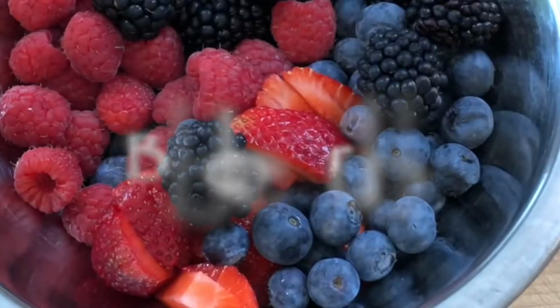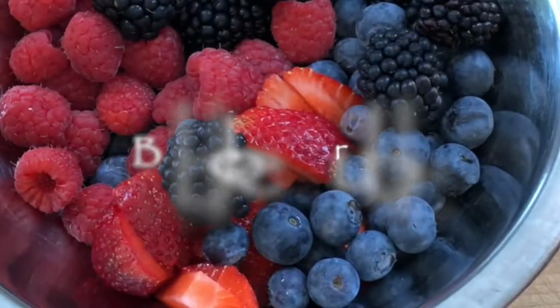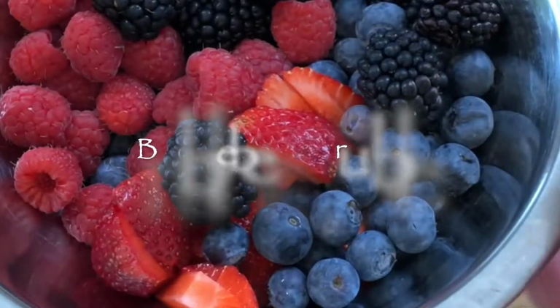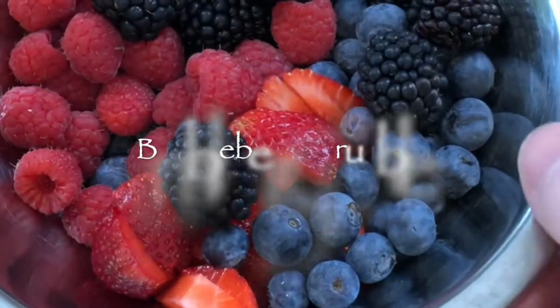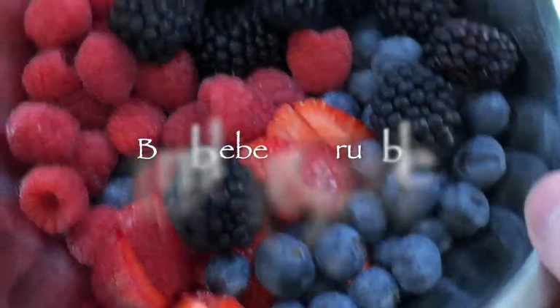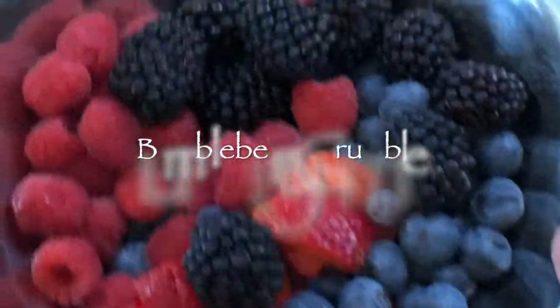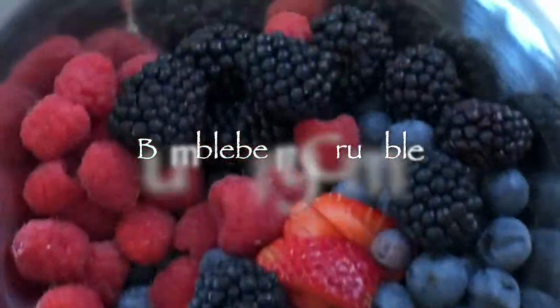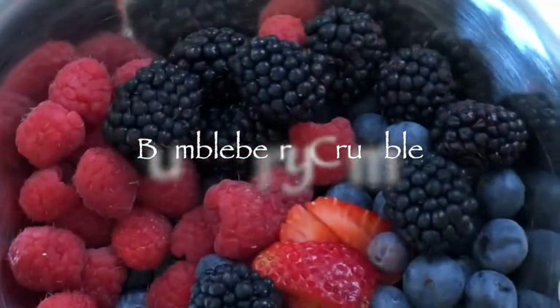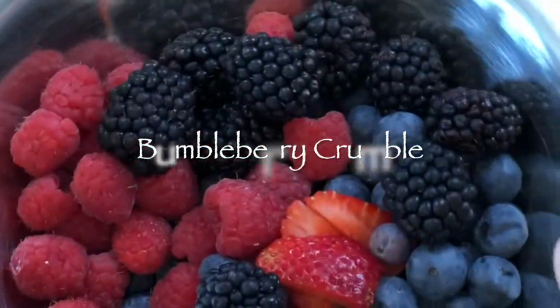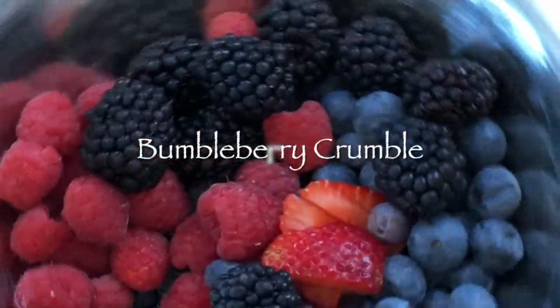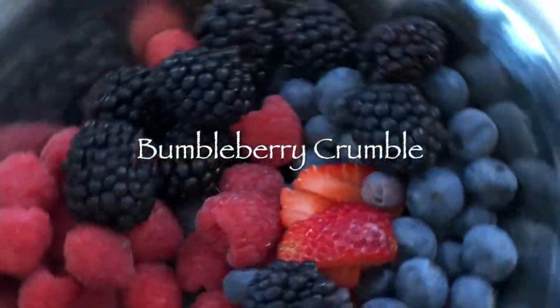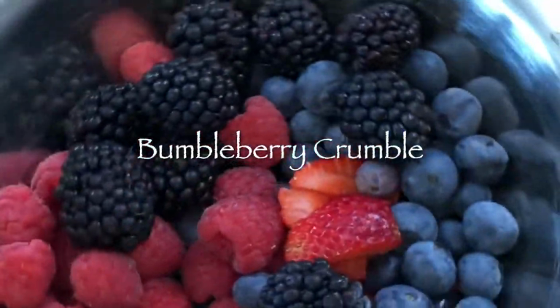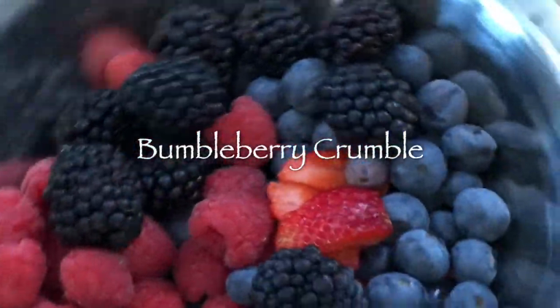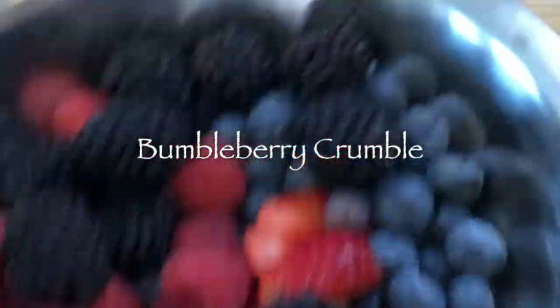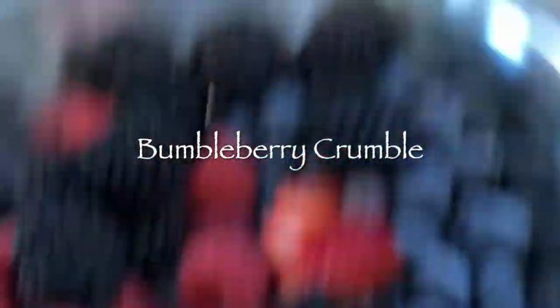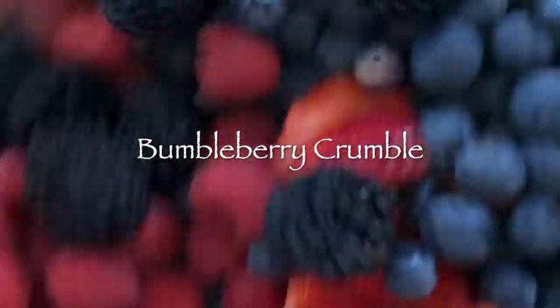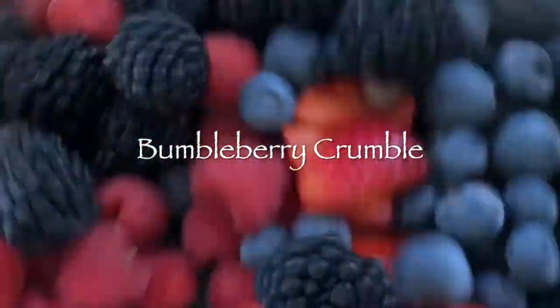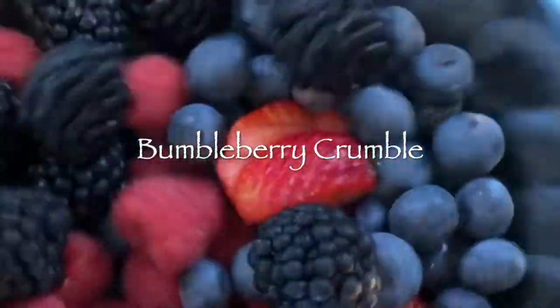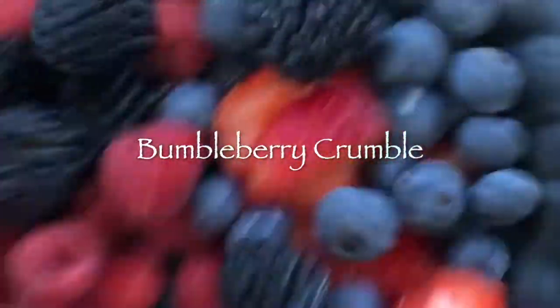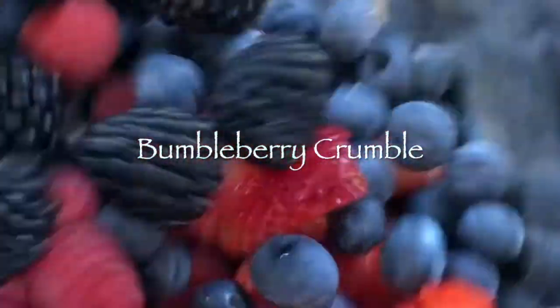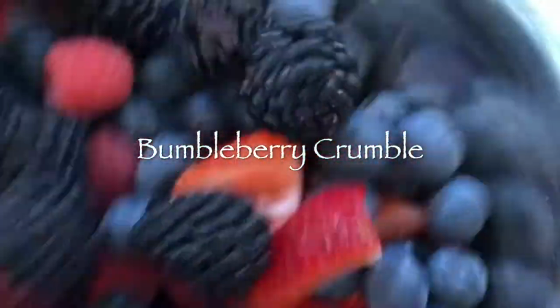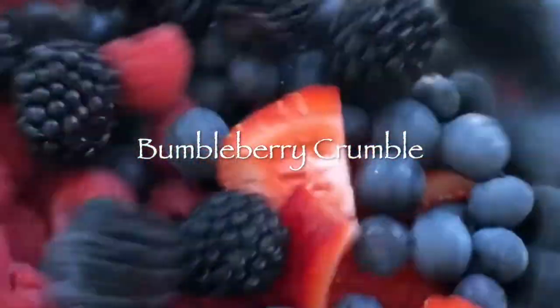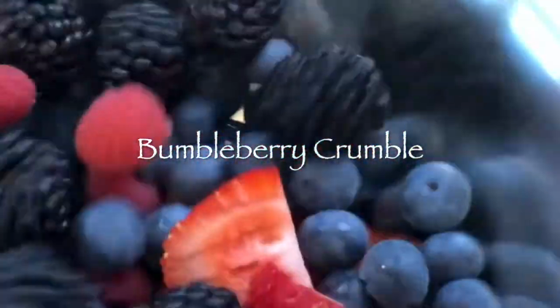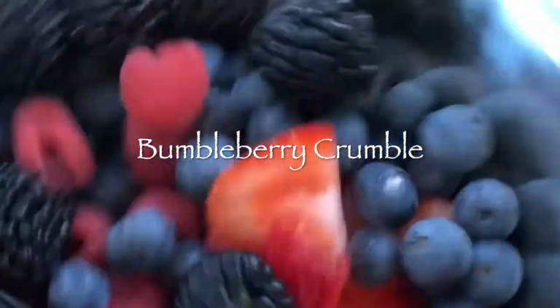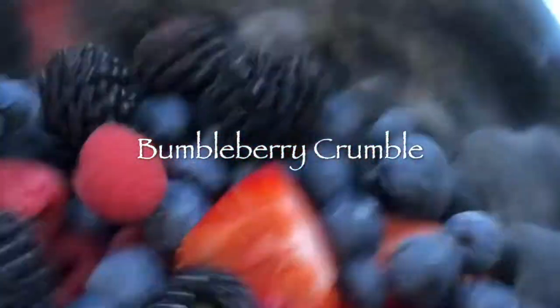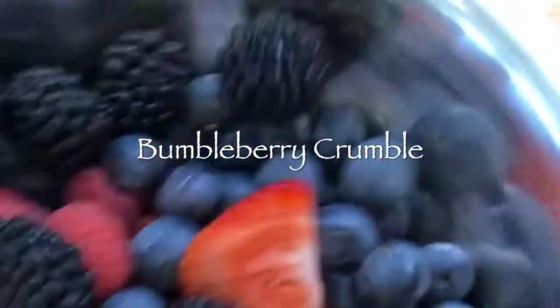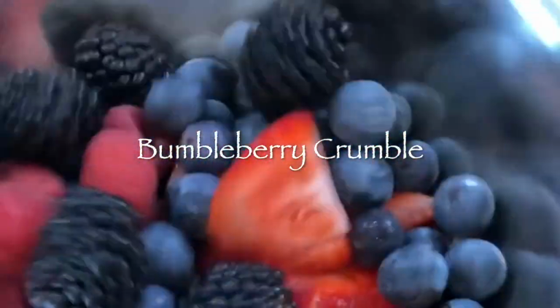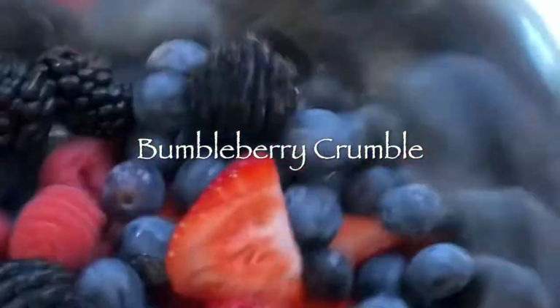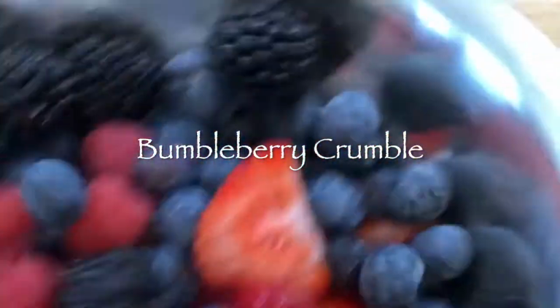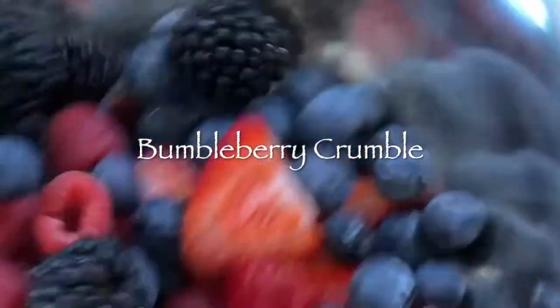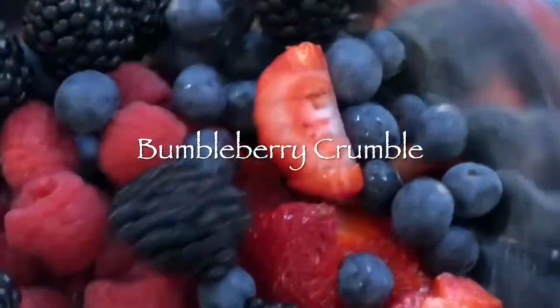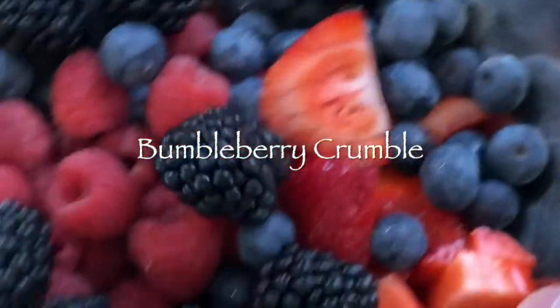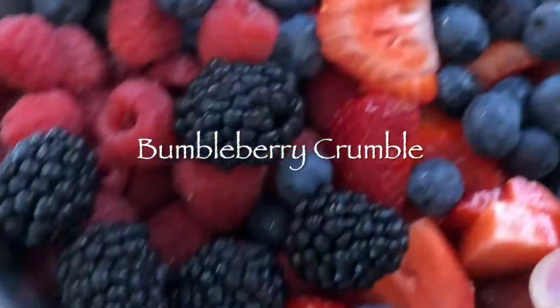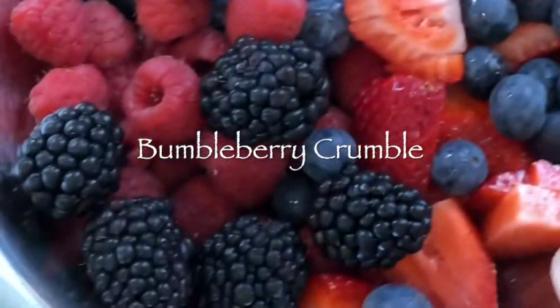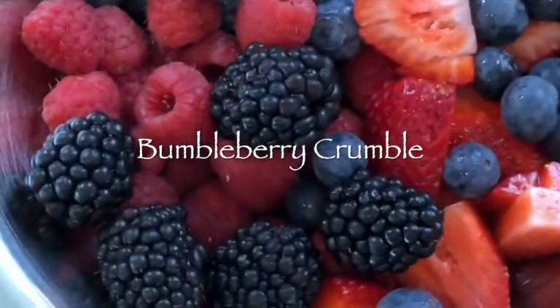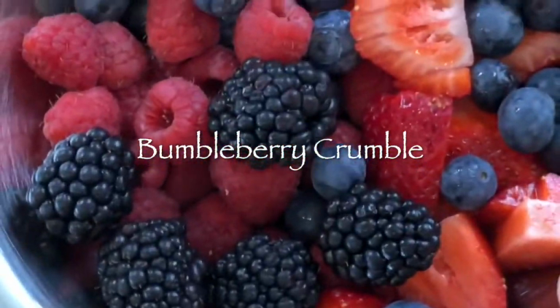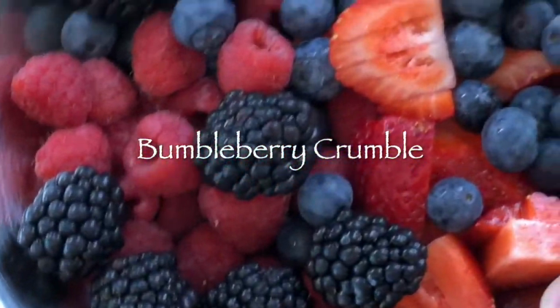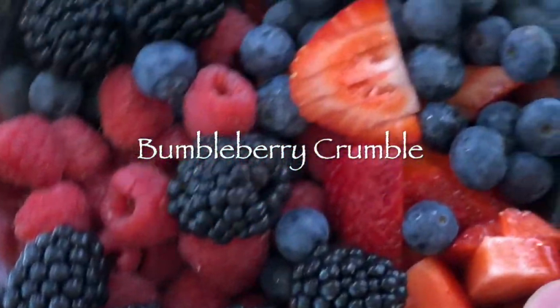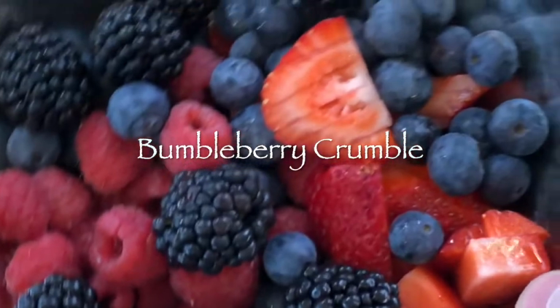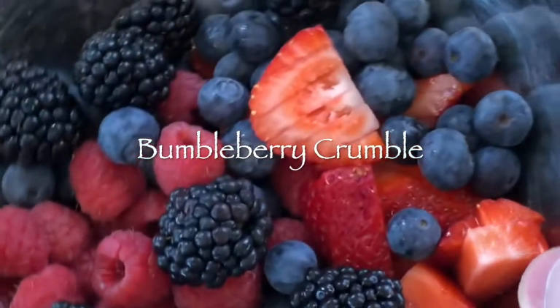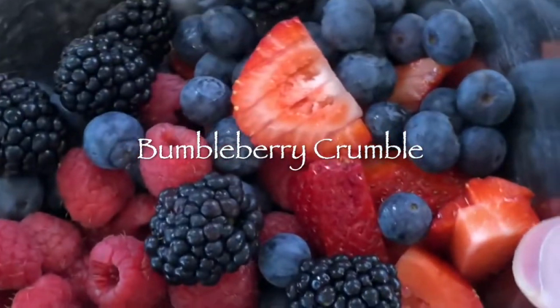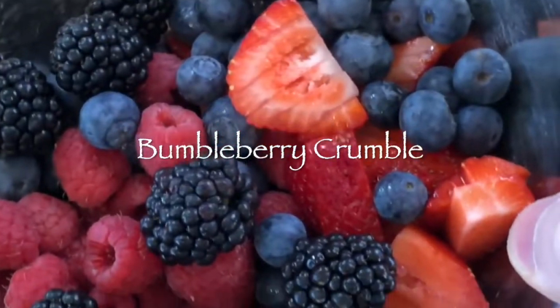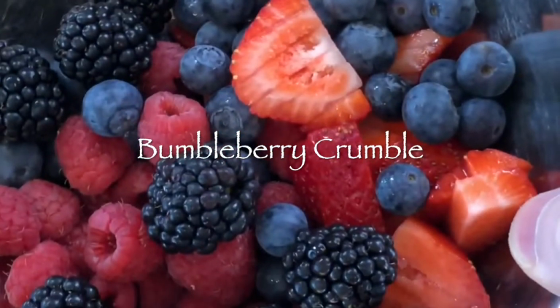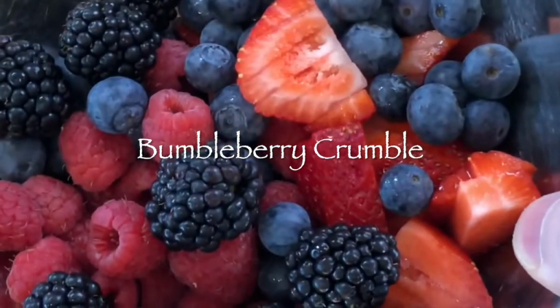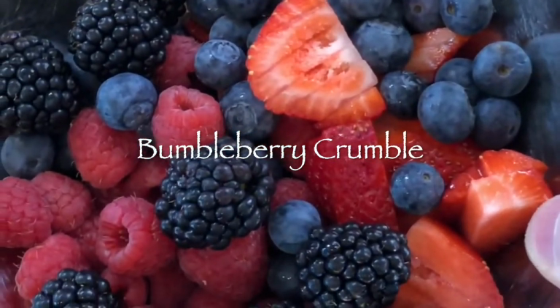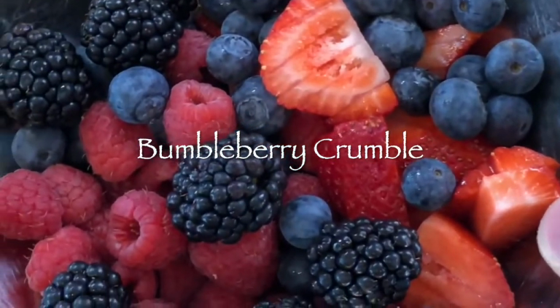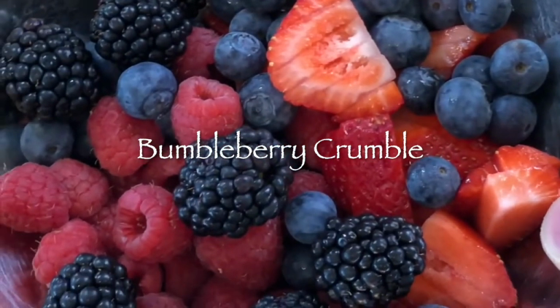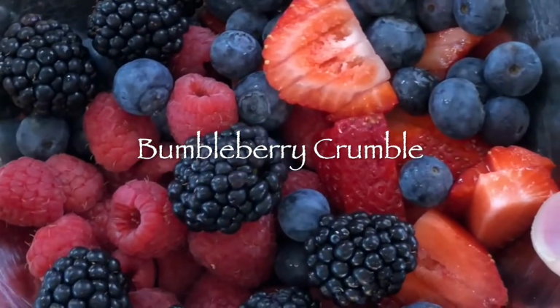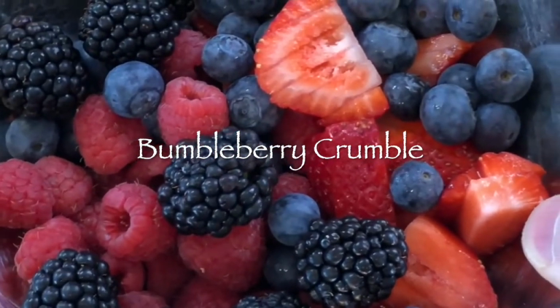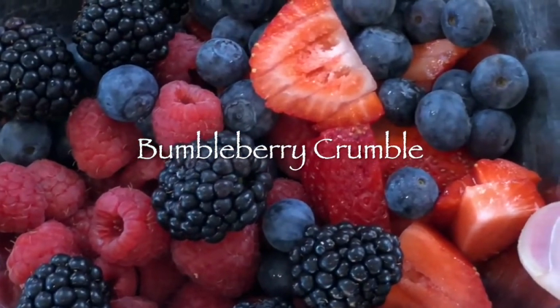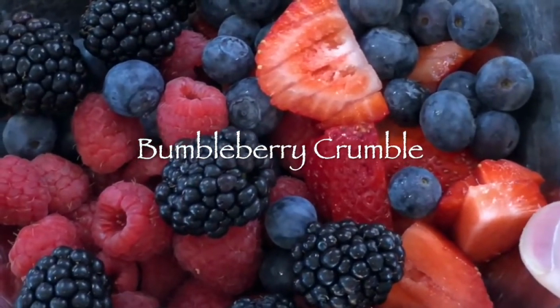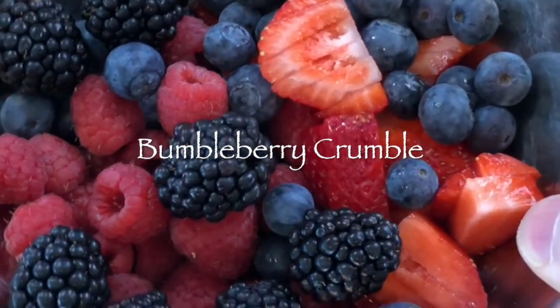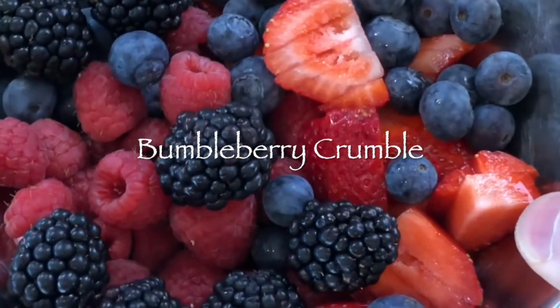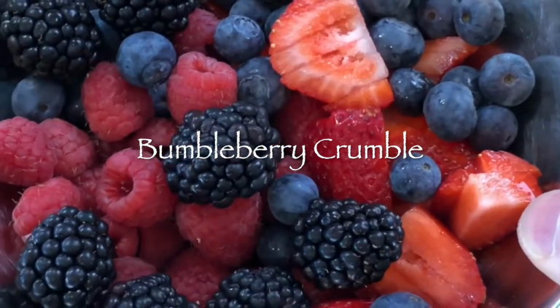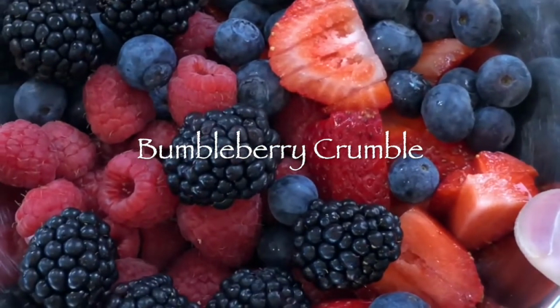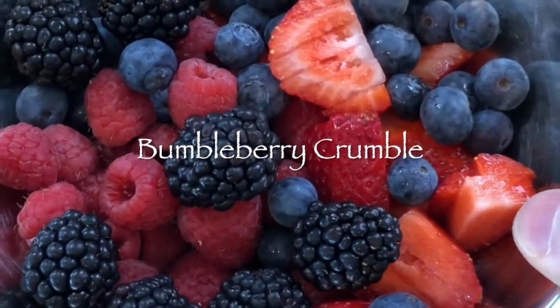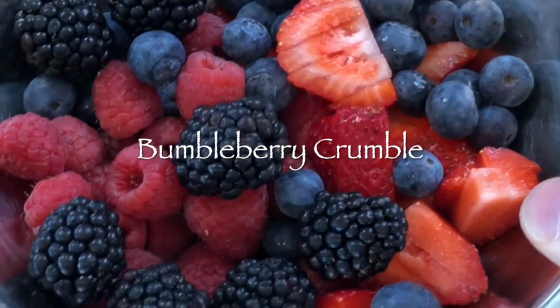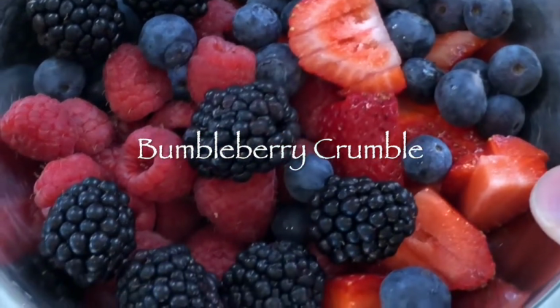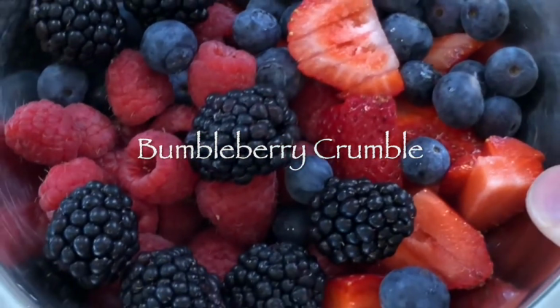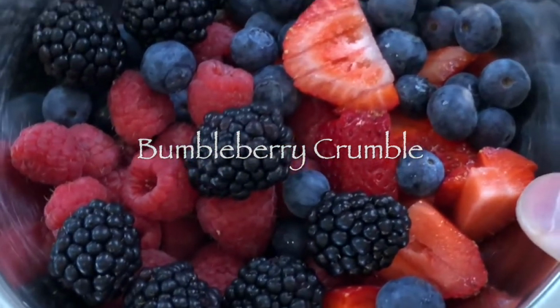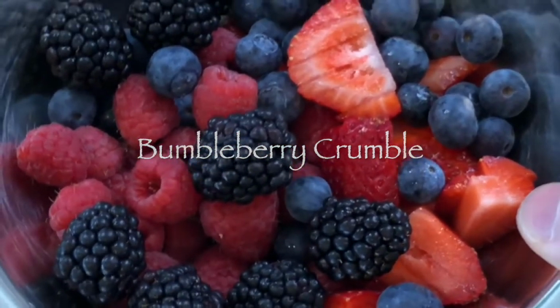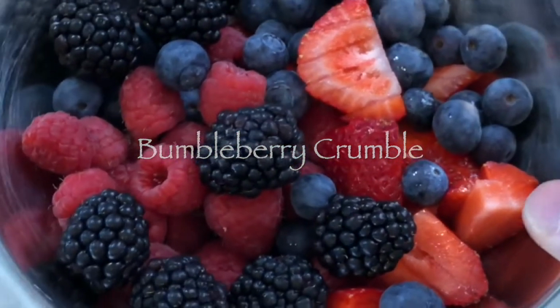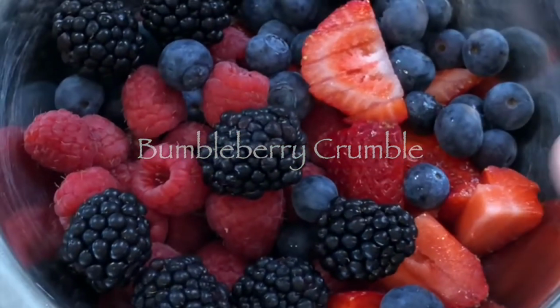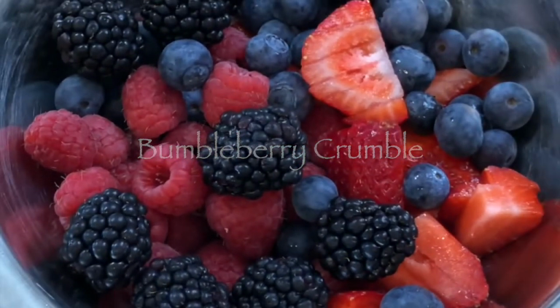To make Bumbleberry Crumble, scale into a mixing bowl 250 grams of mixed berries like blueberries, strawberries, raspberries and blackberries.